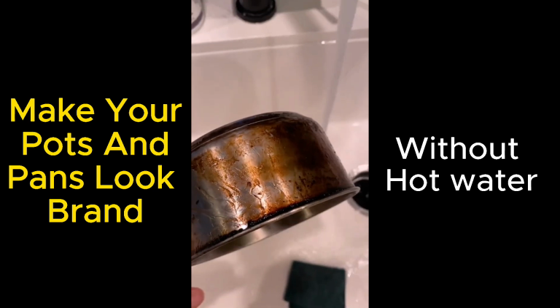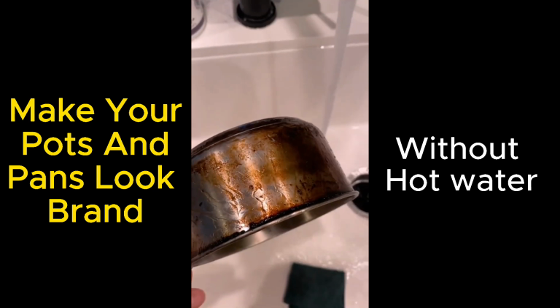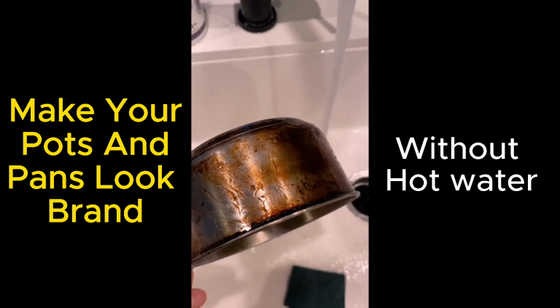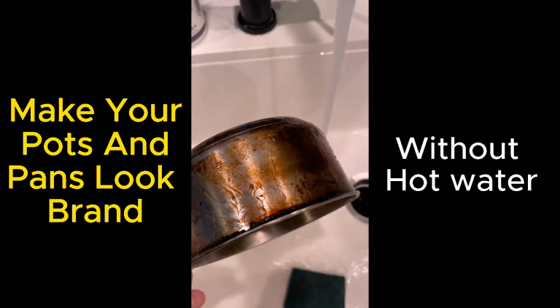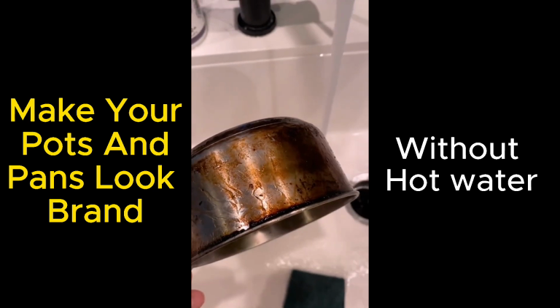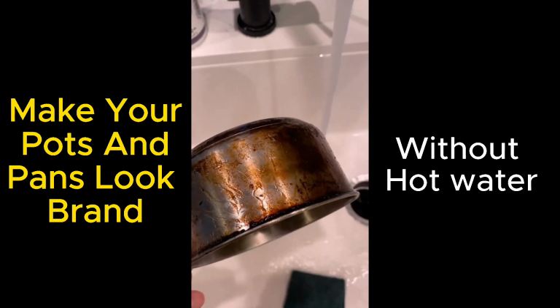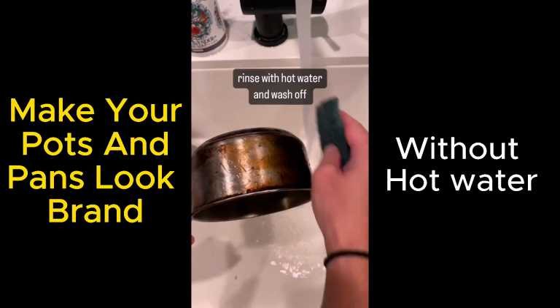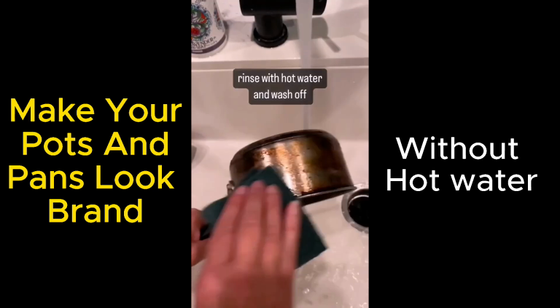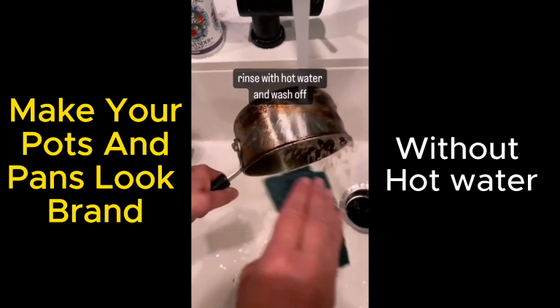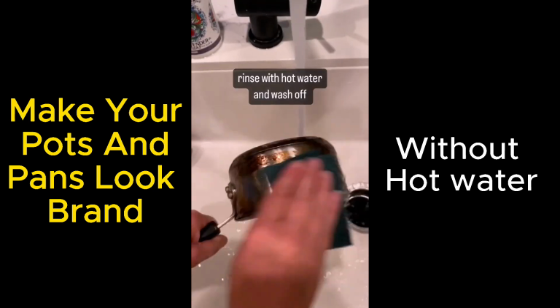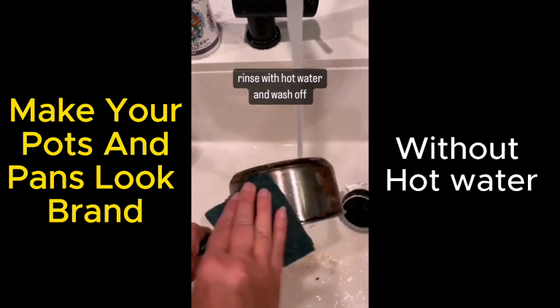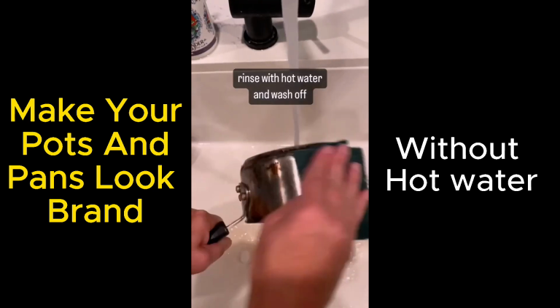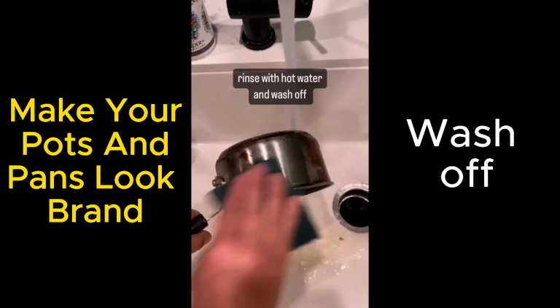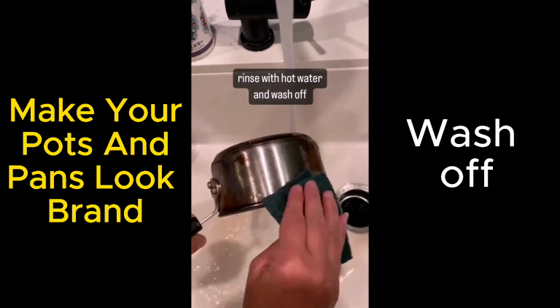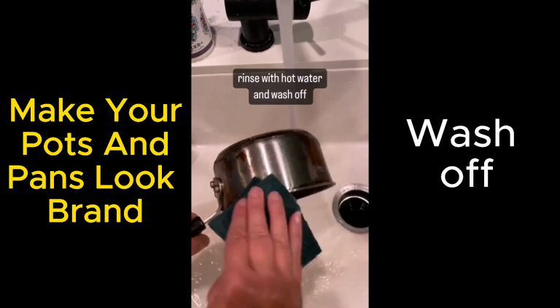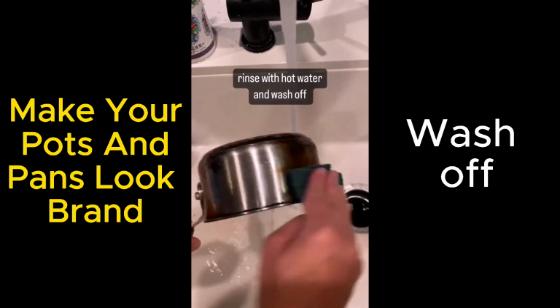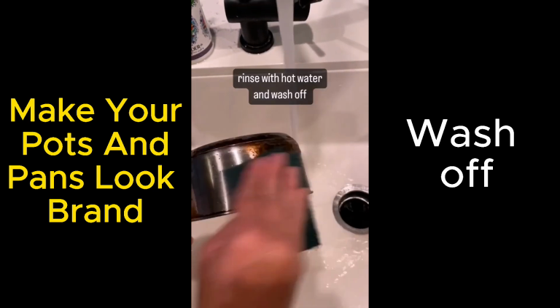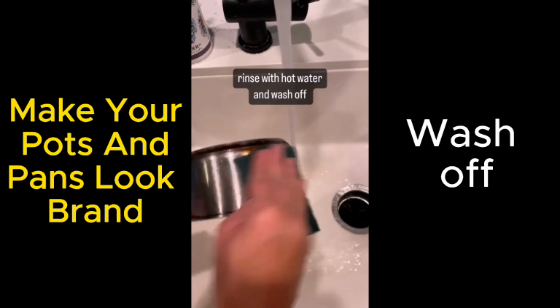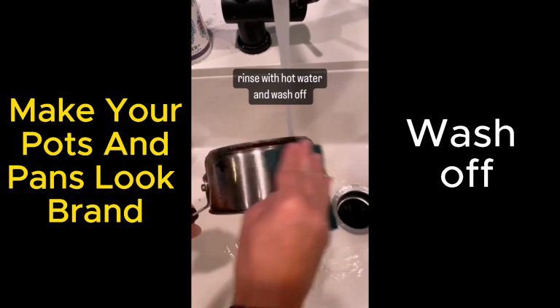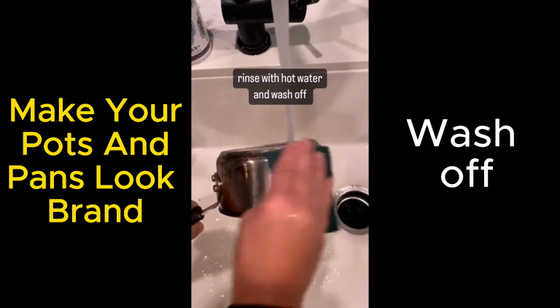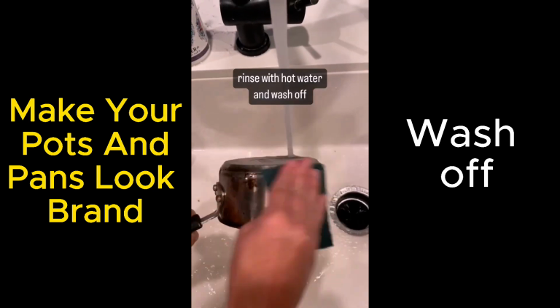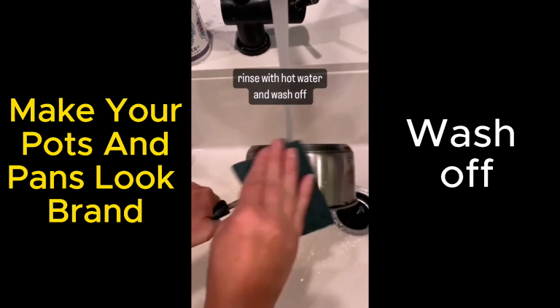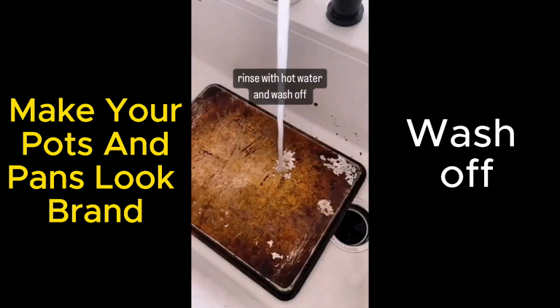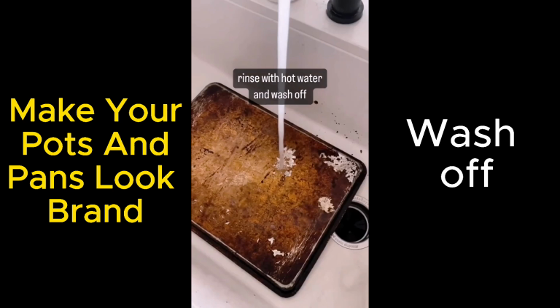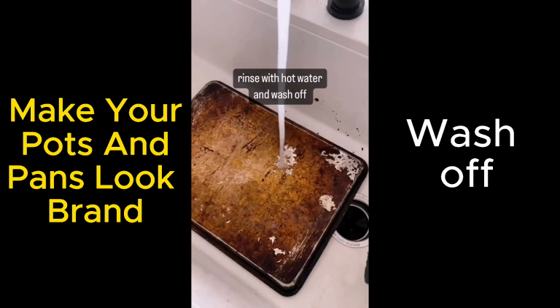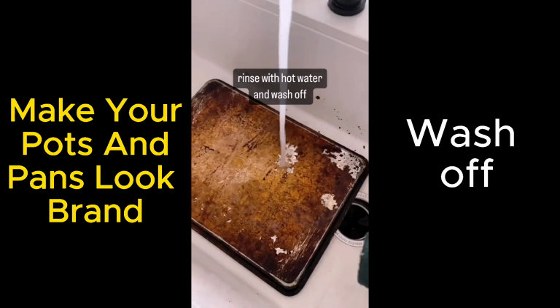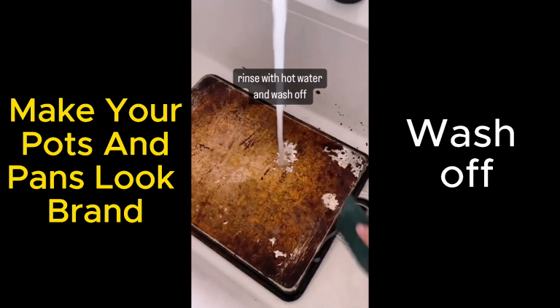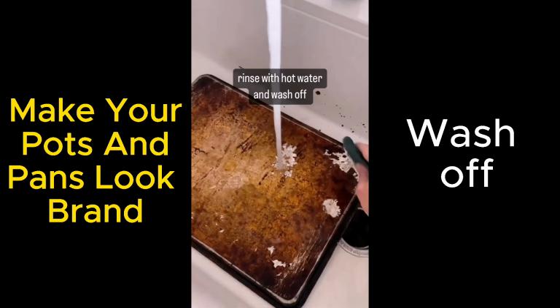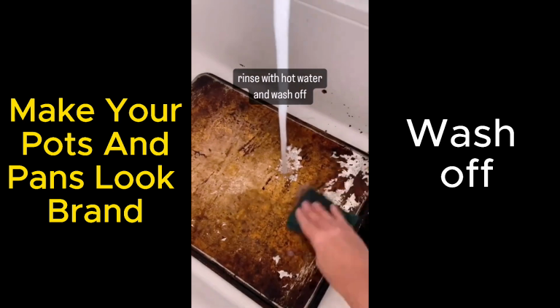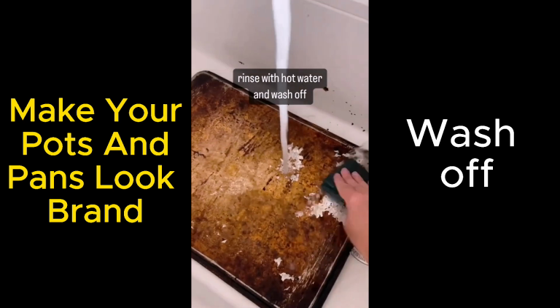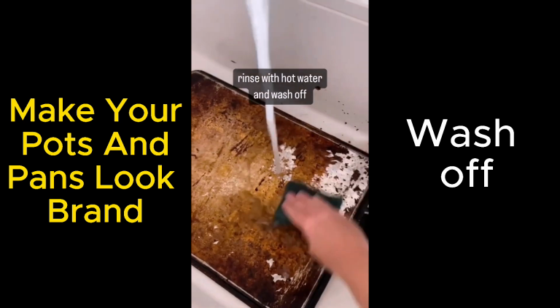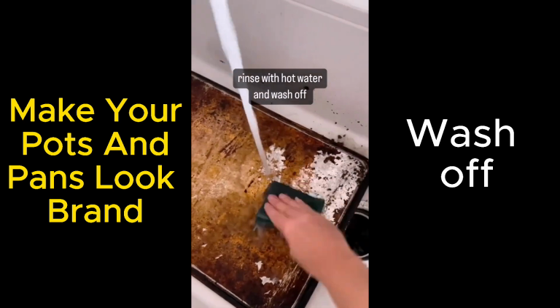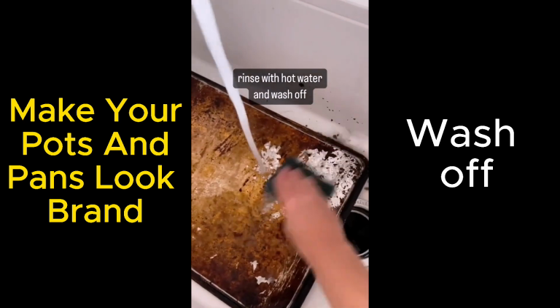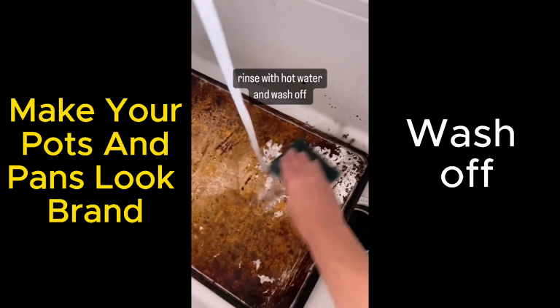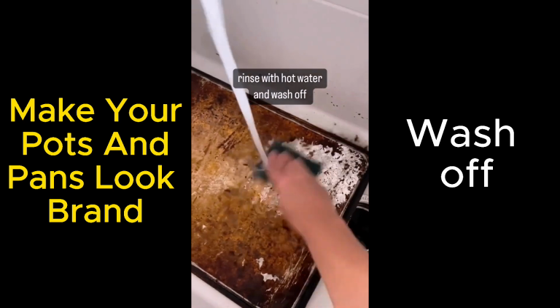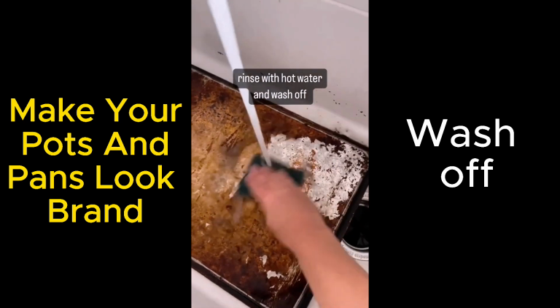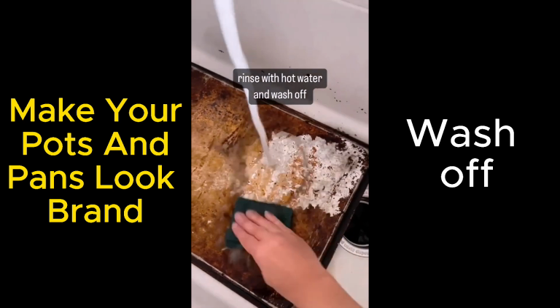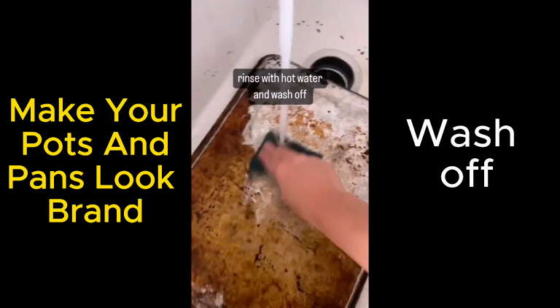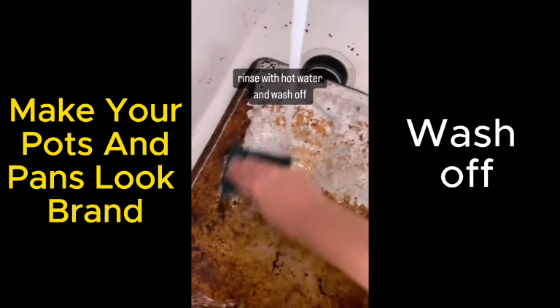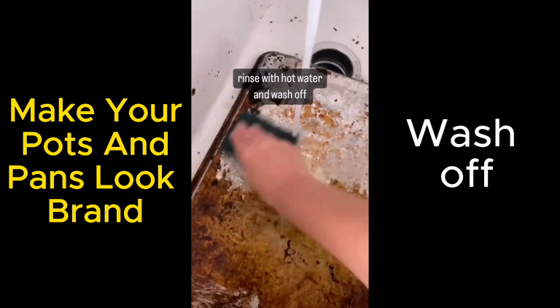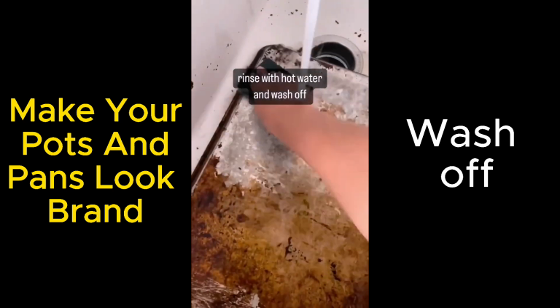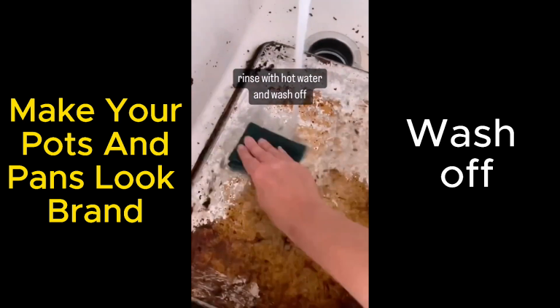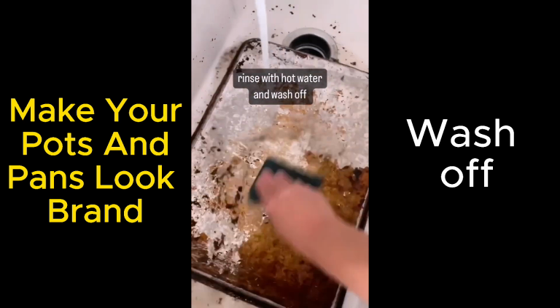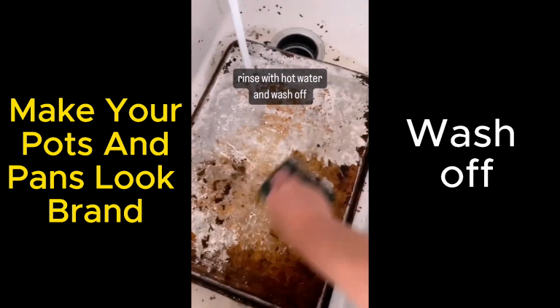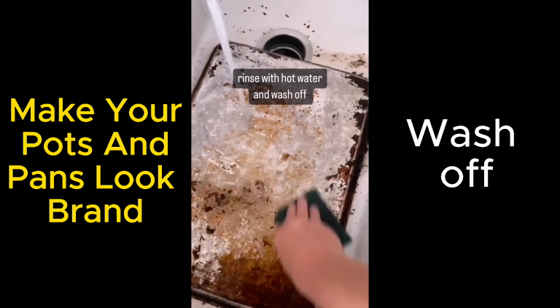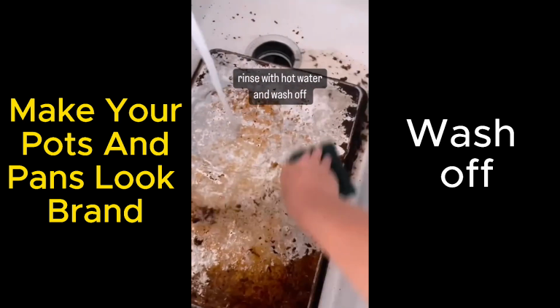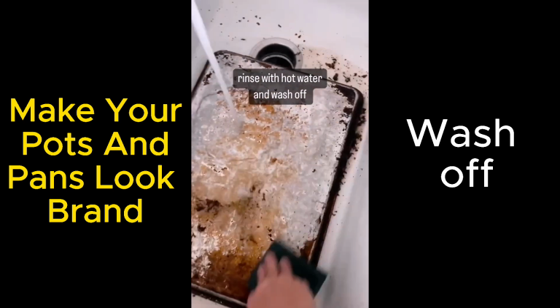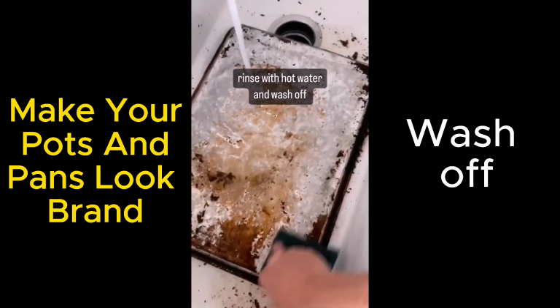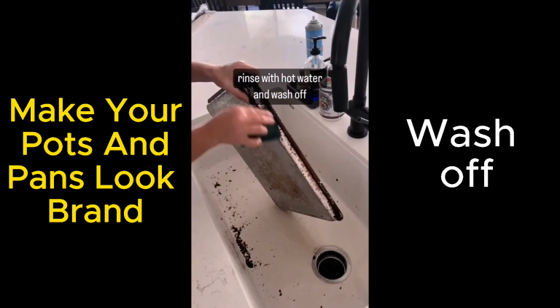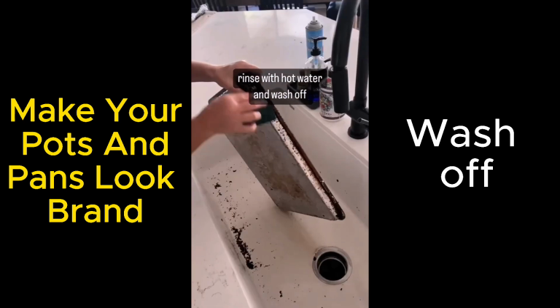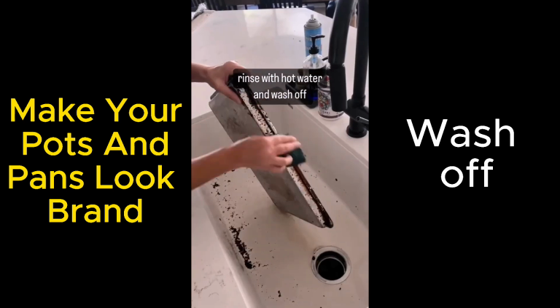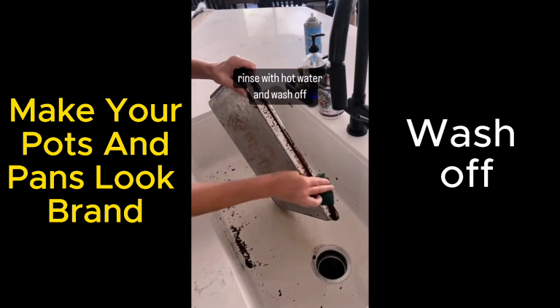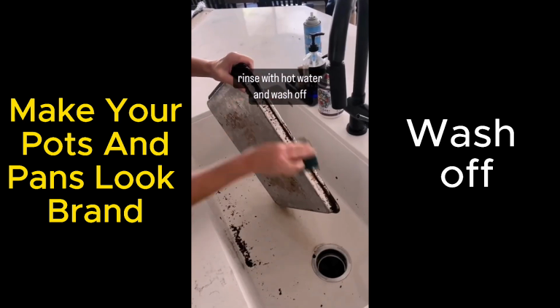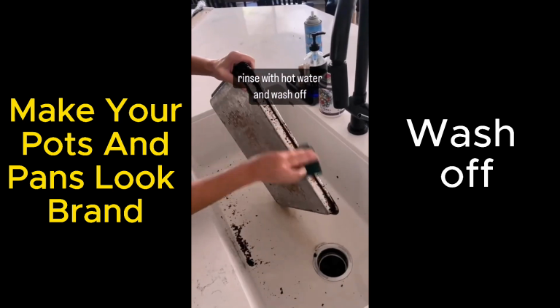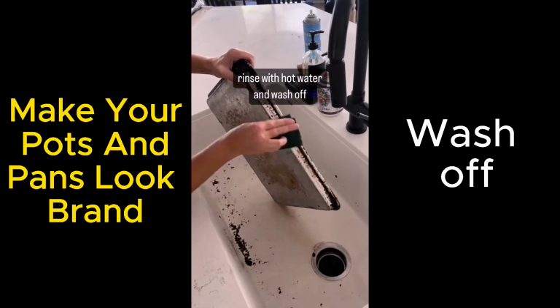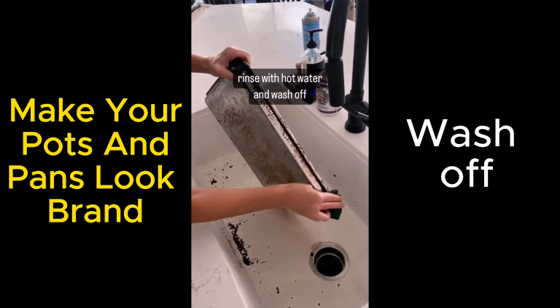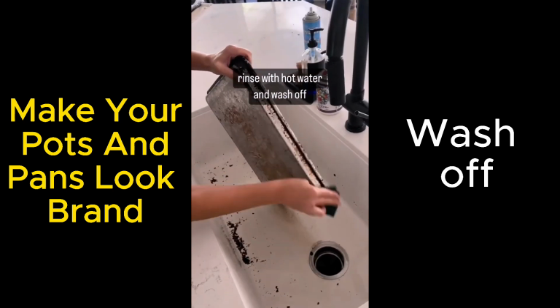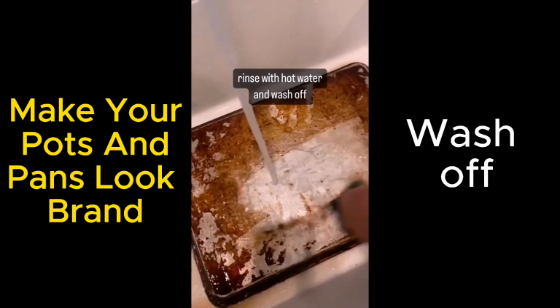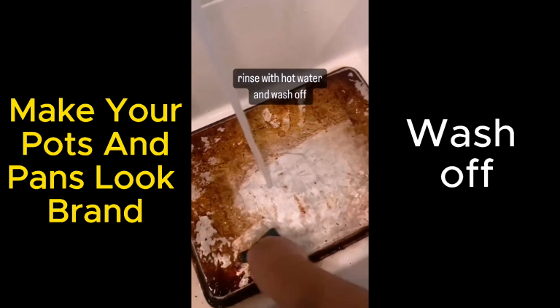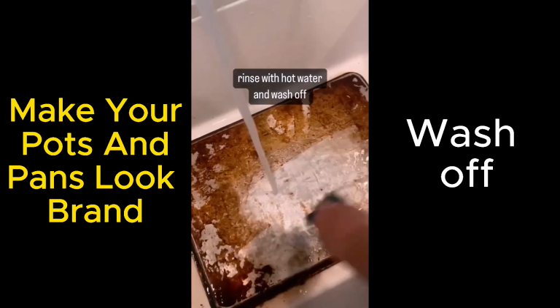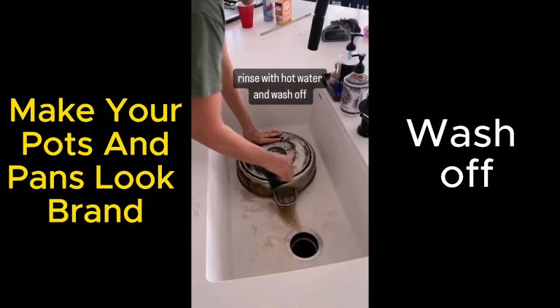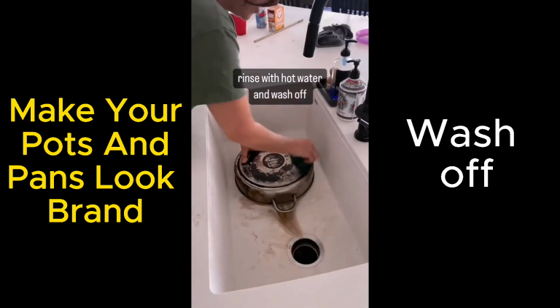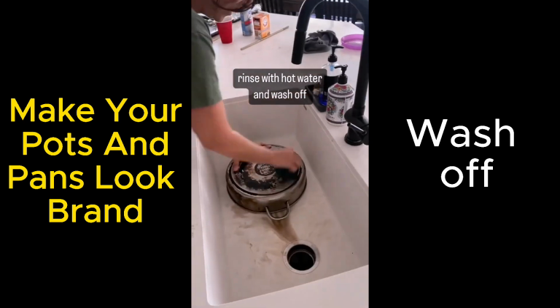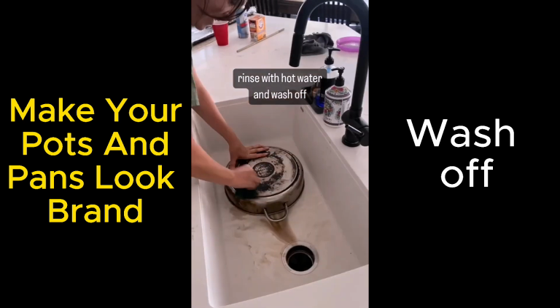Then the water does most of the work. I put it under hot water and started scrubbing just to help it along. It smells so greasy and disgusting.